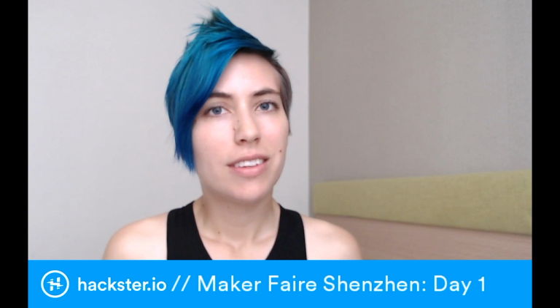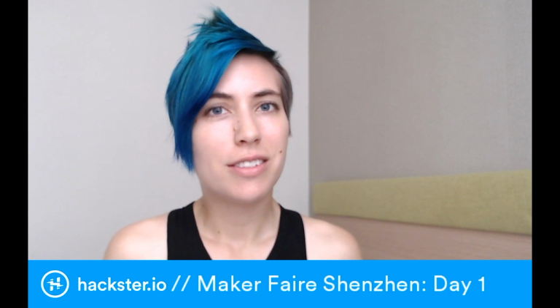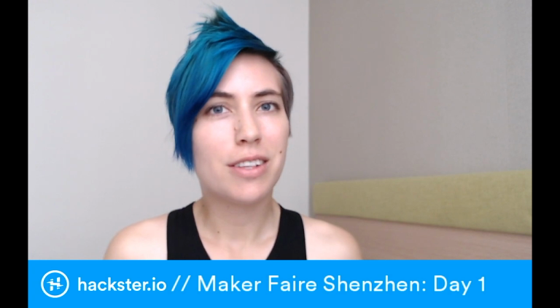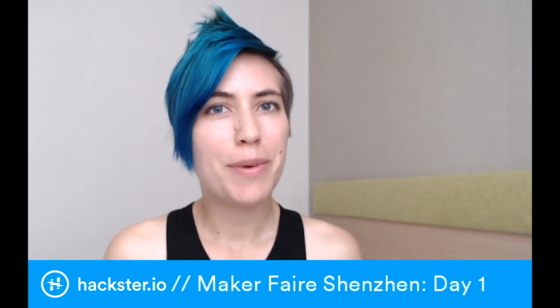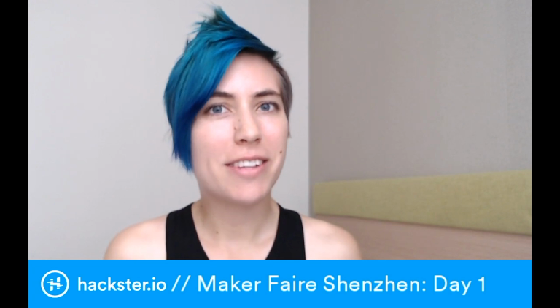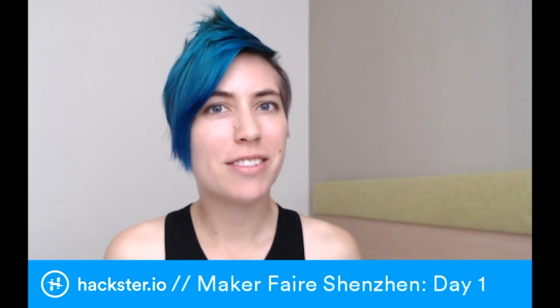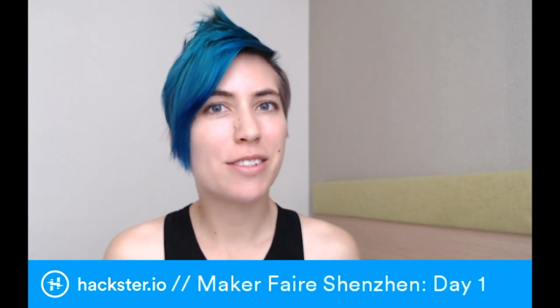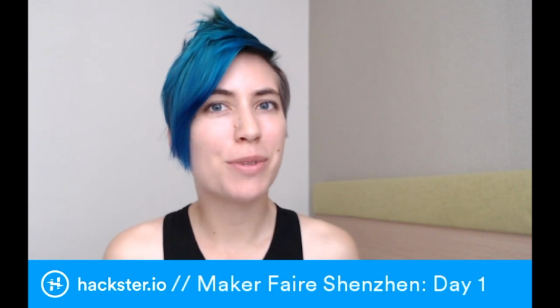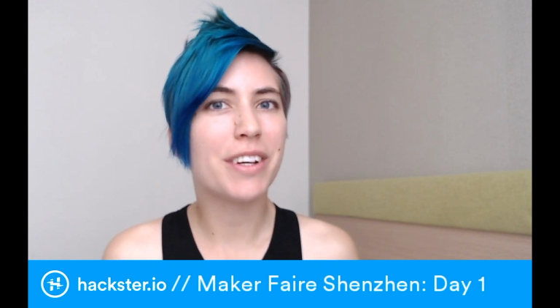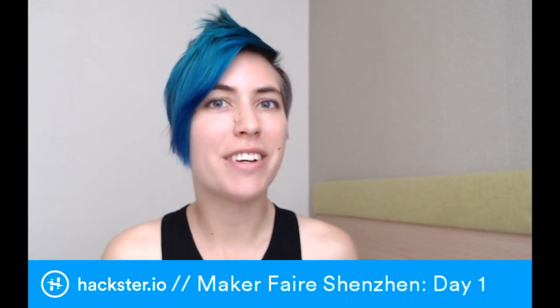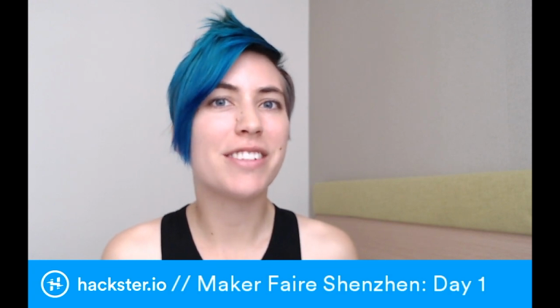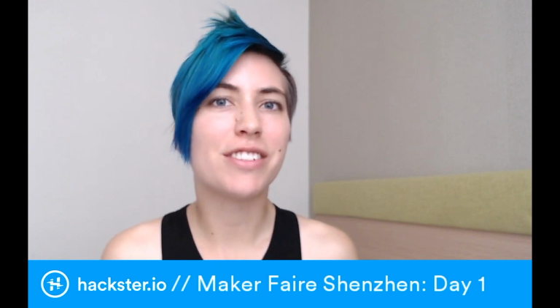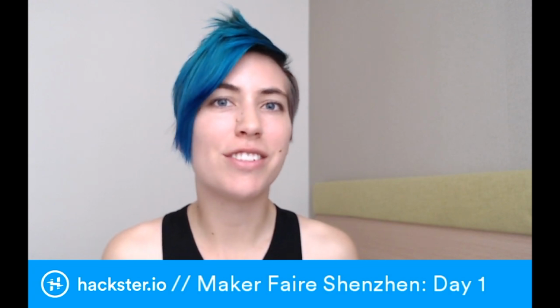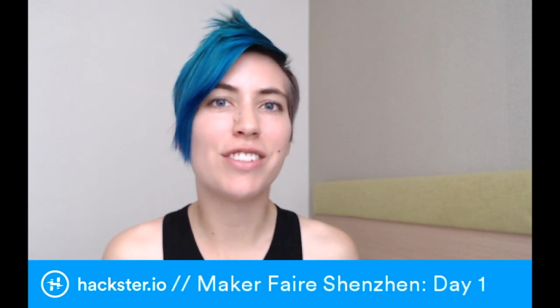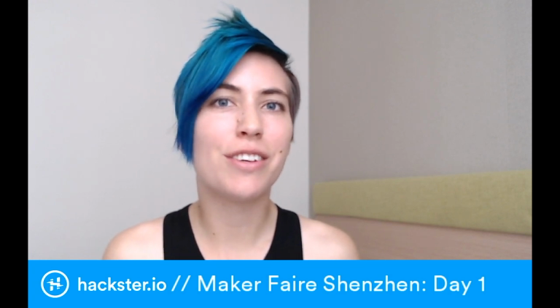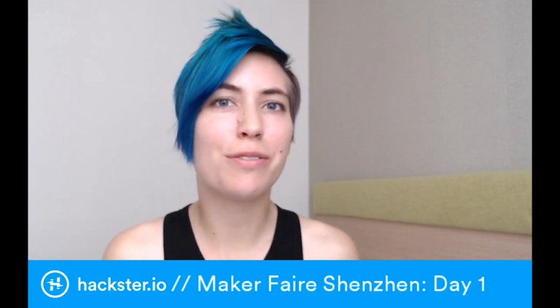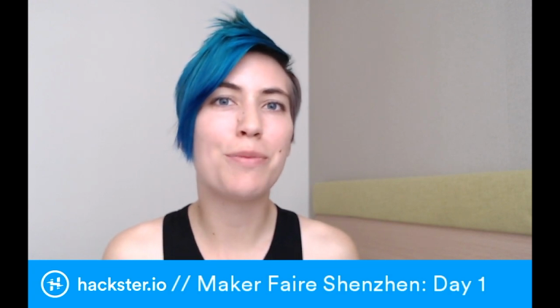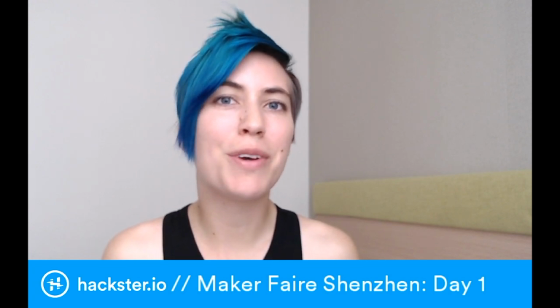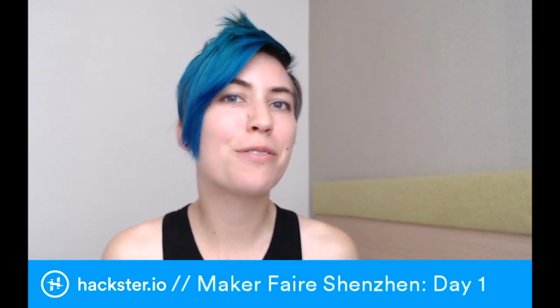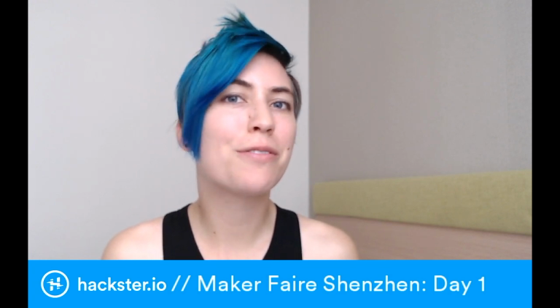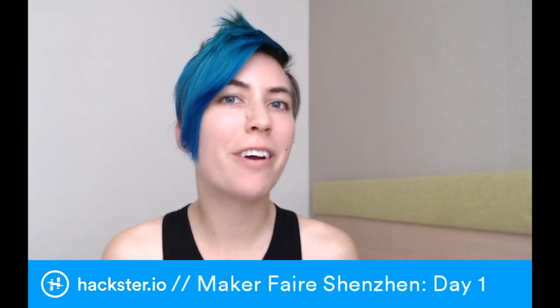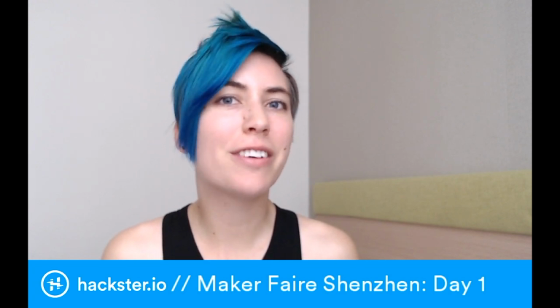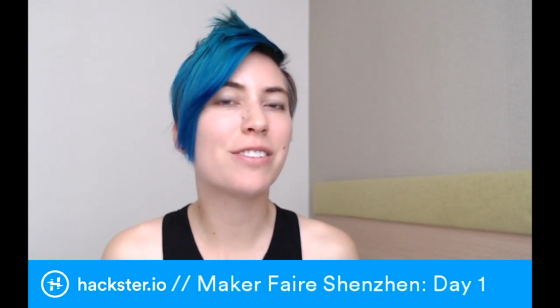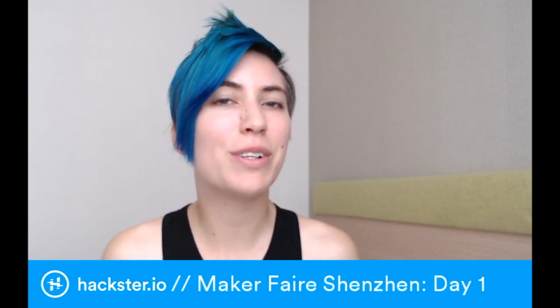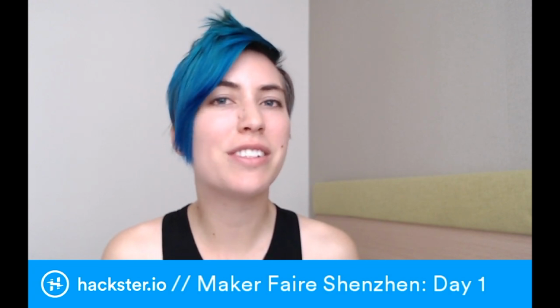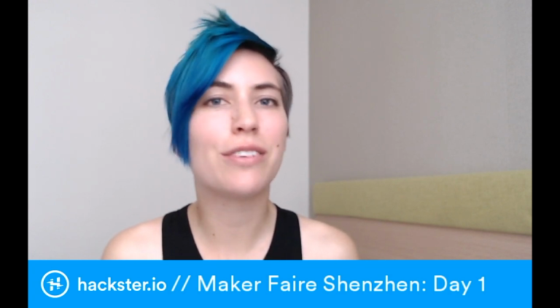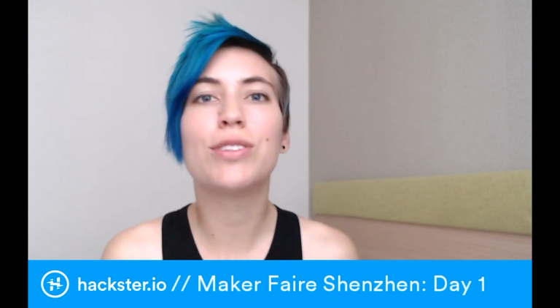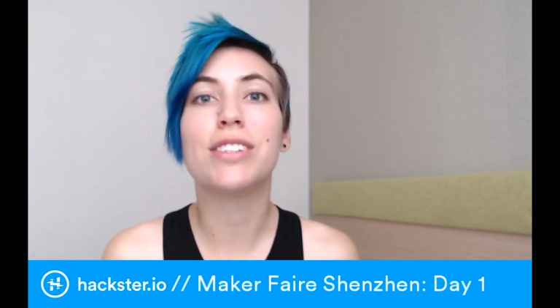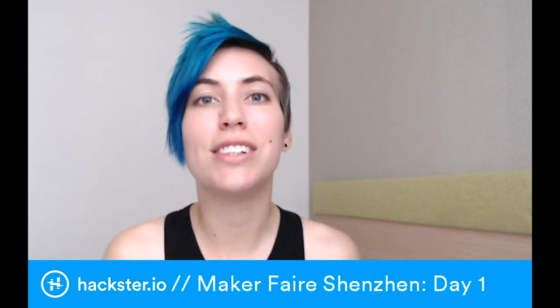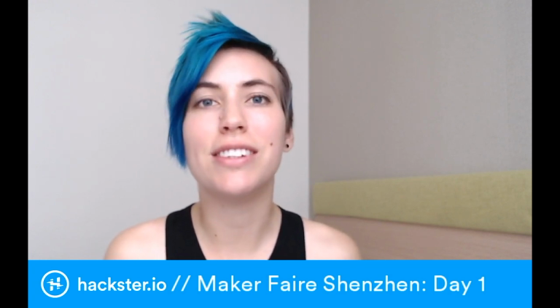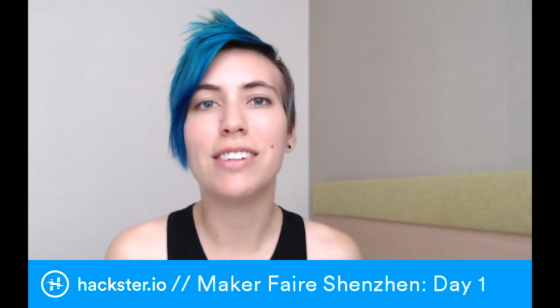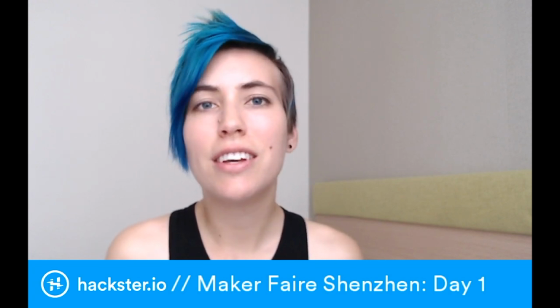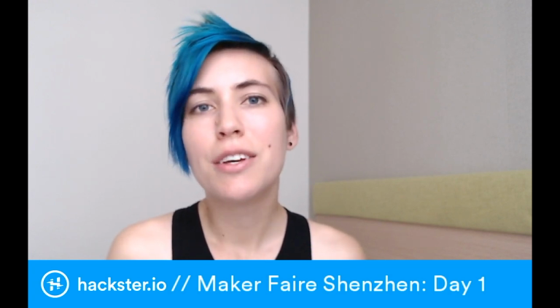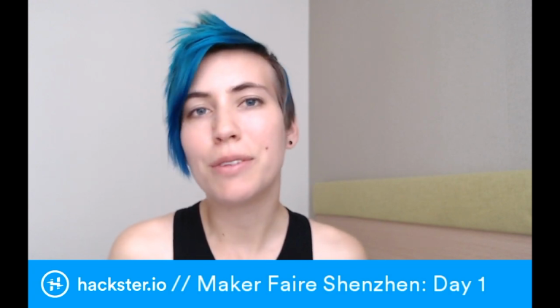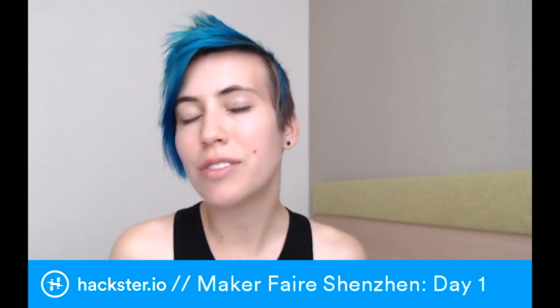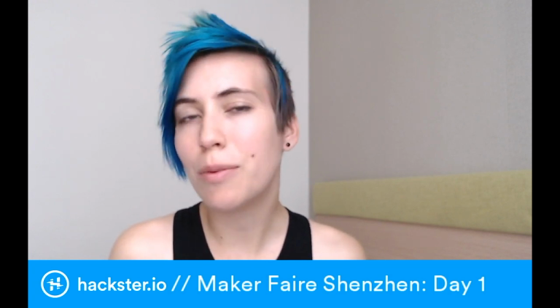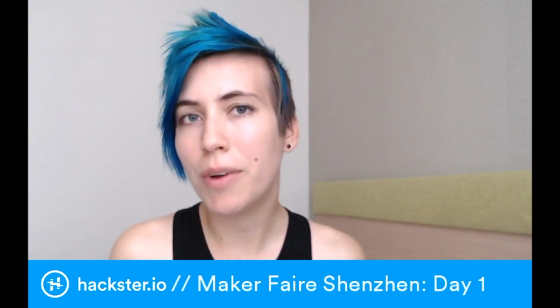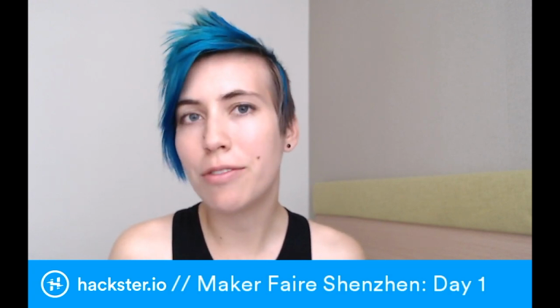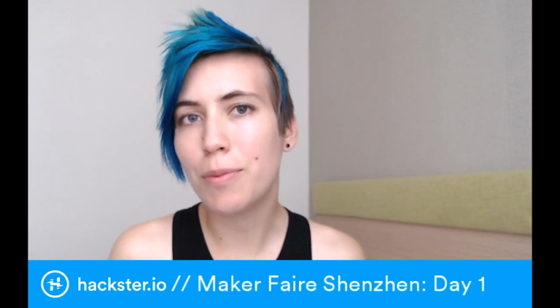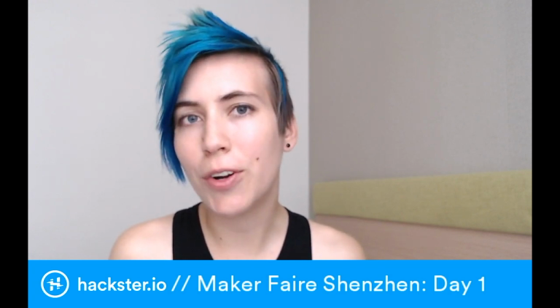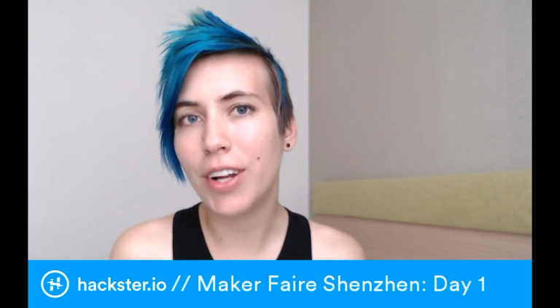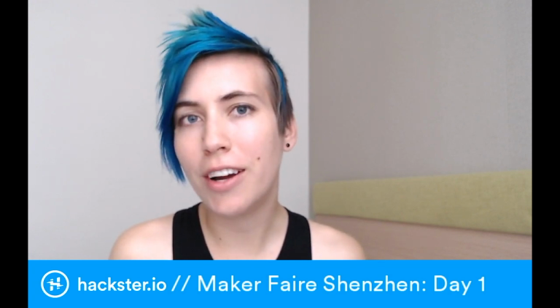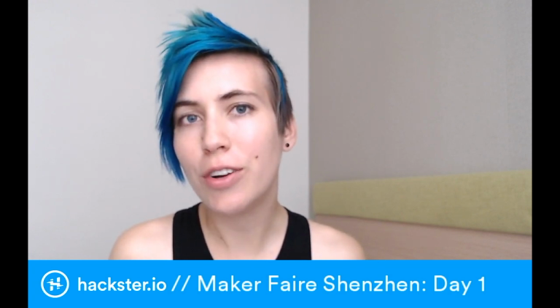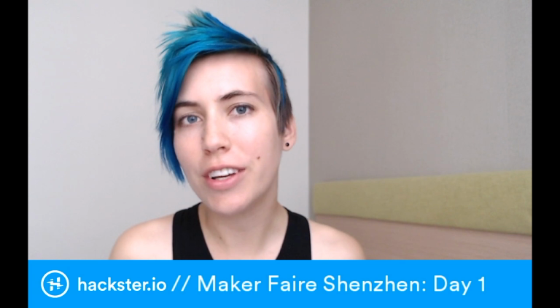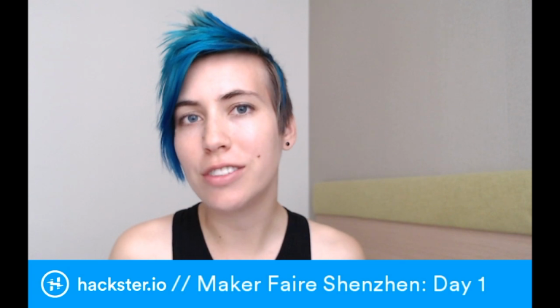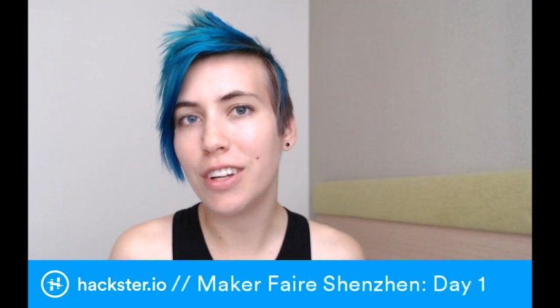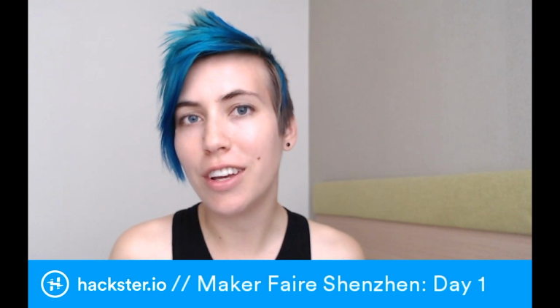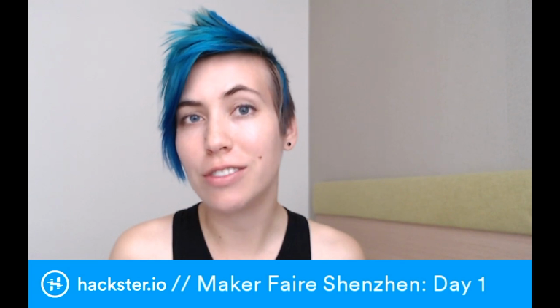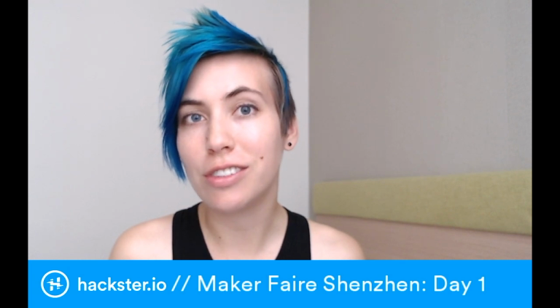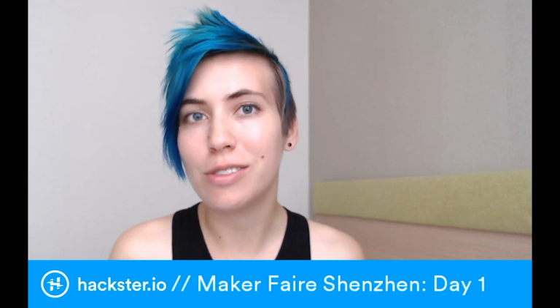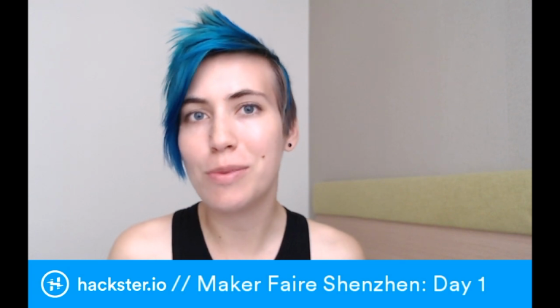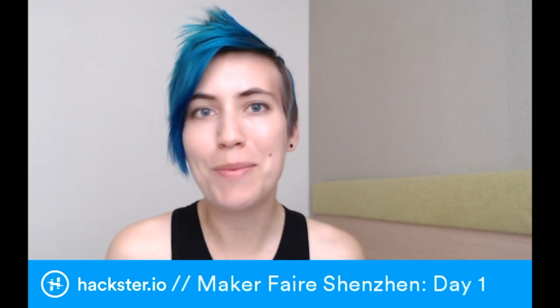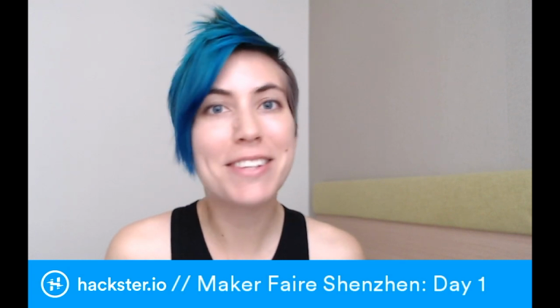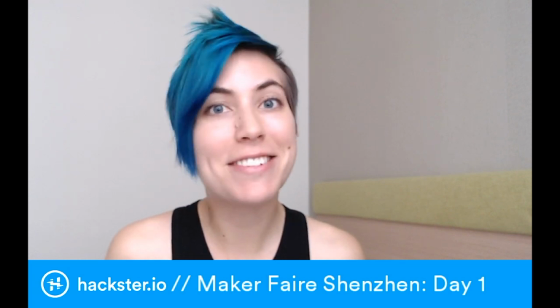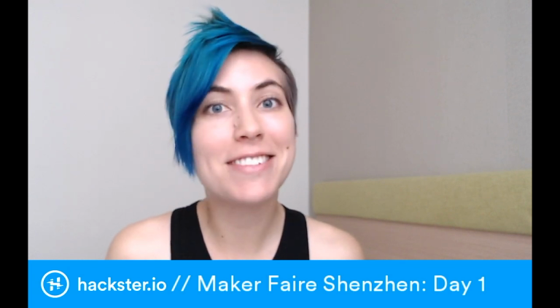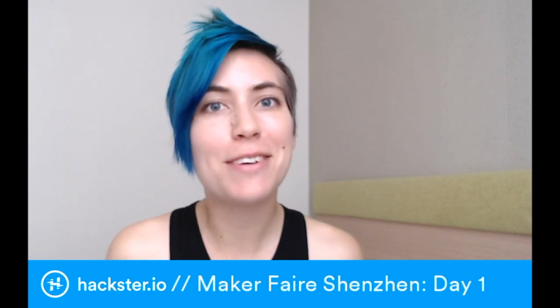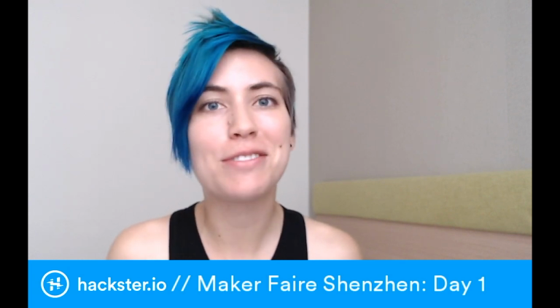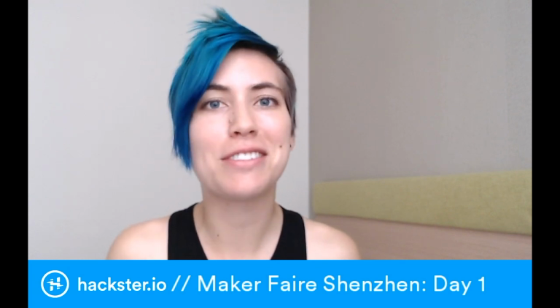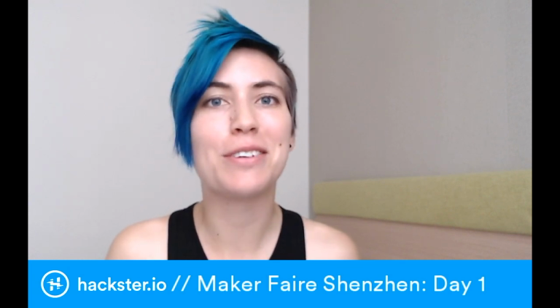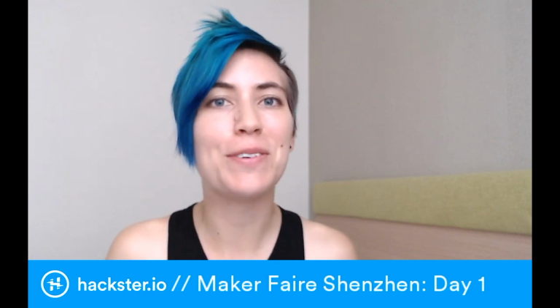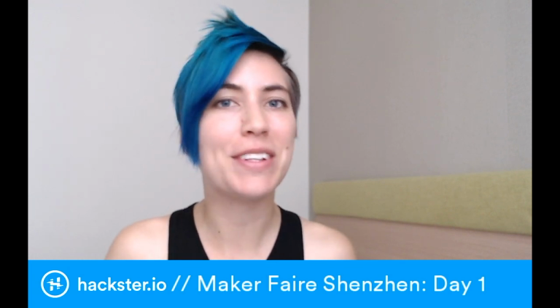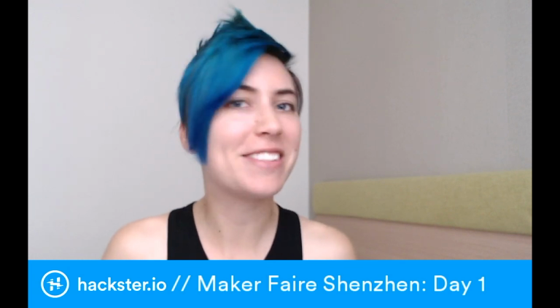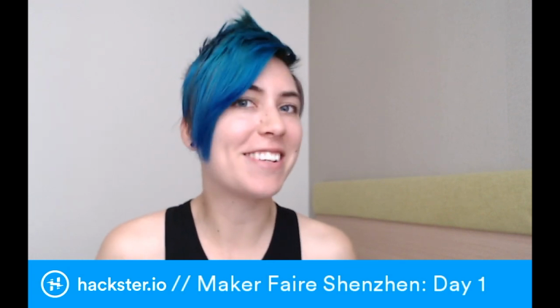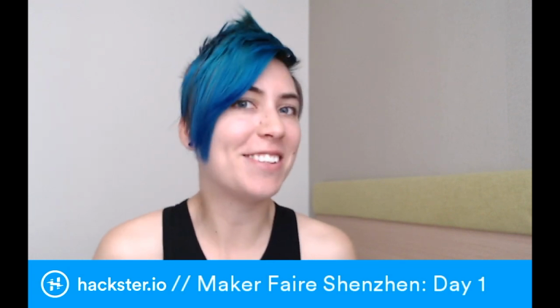What's up, Hacksters? We're here in Shenzhen for Maker Faire 2017. We stopped by for about an hour yesterday and saw some amazing stuff, so let's take a look.